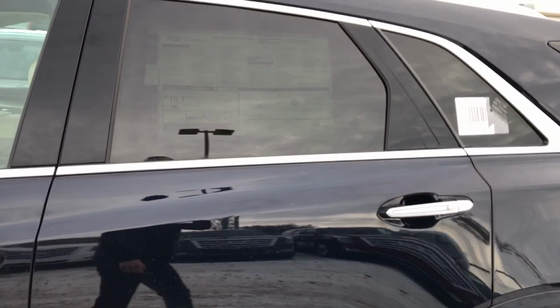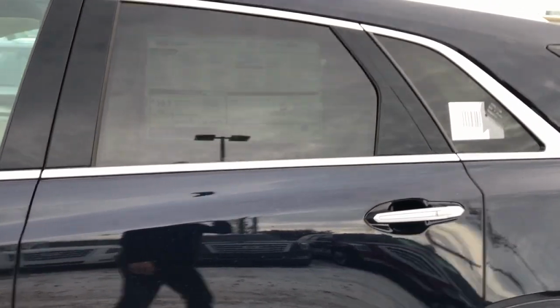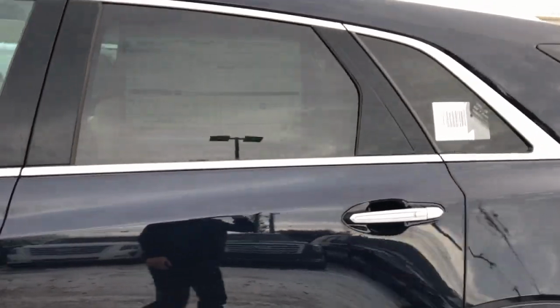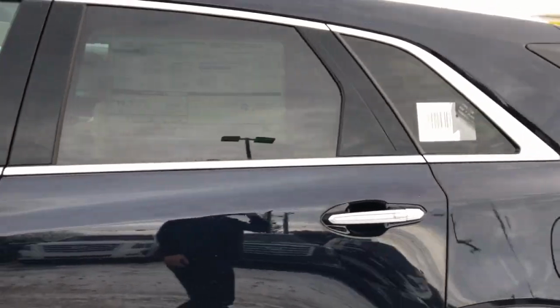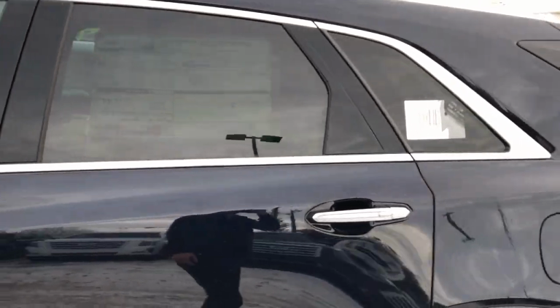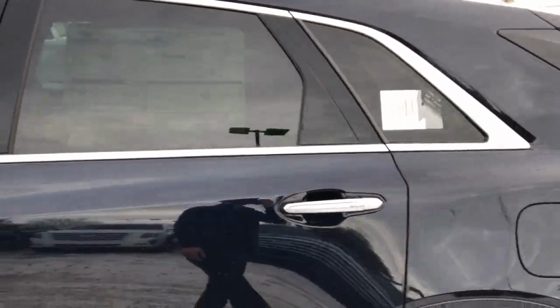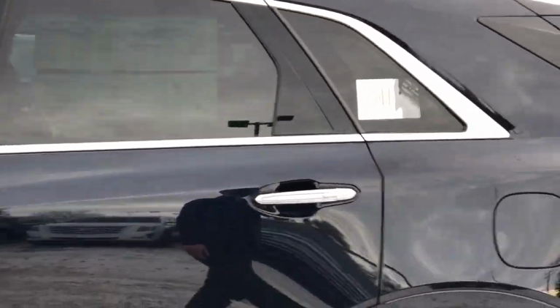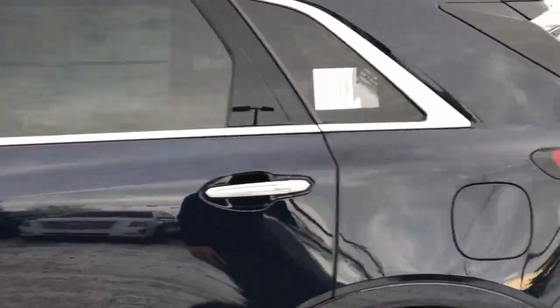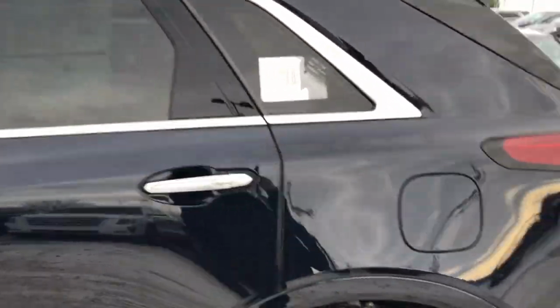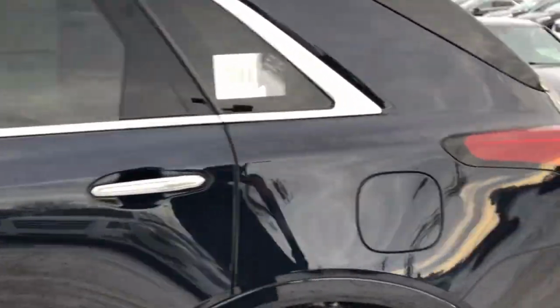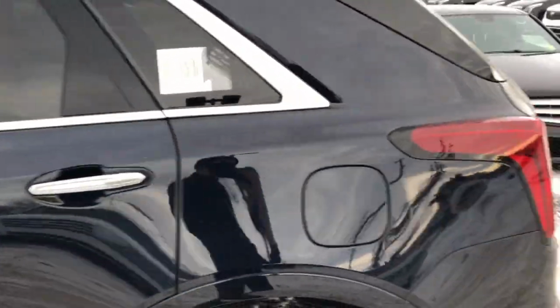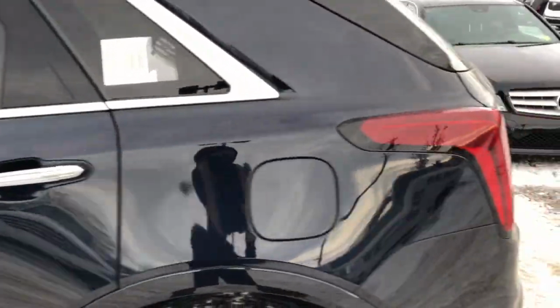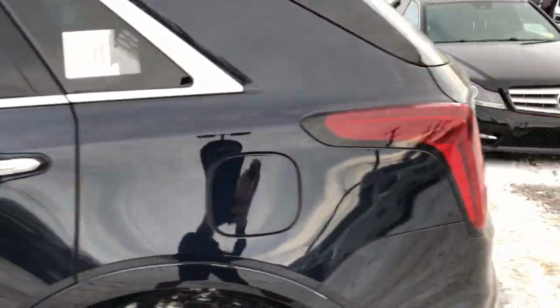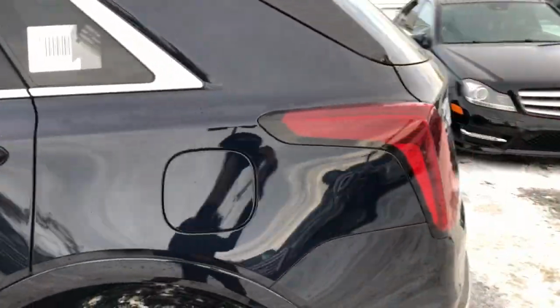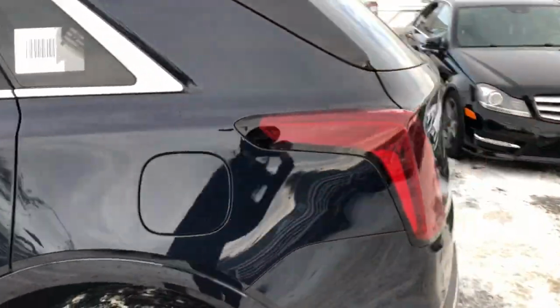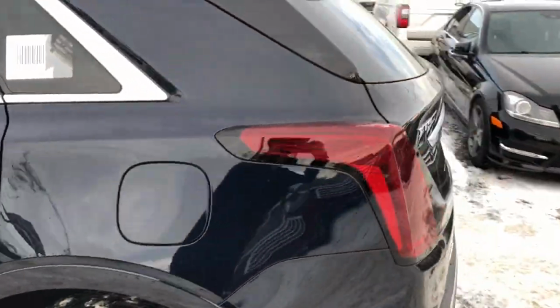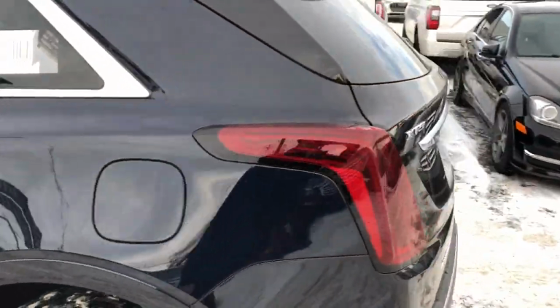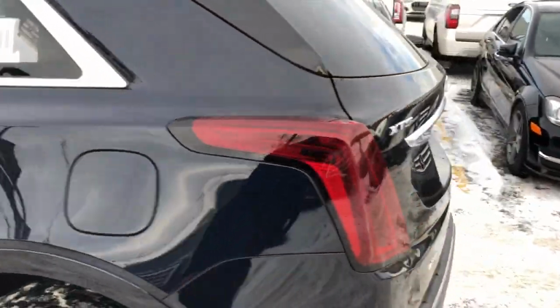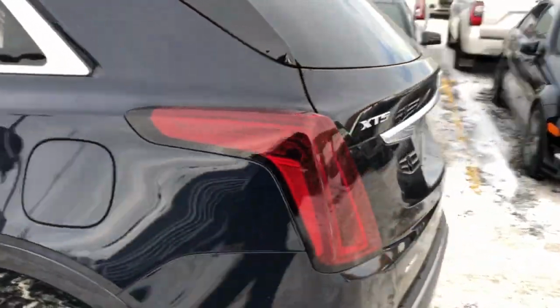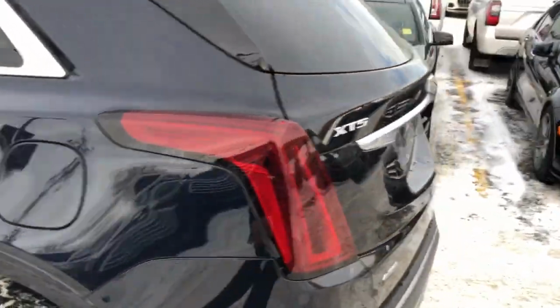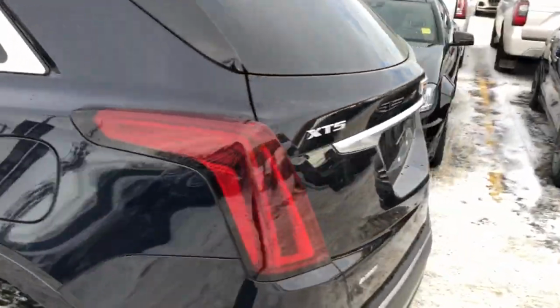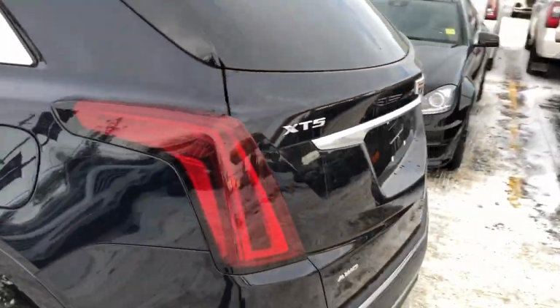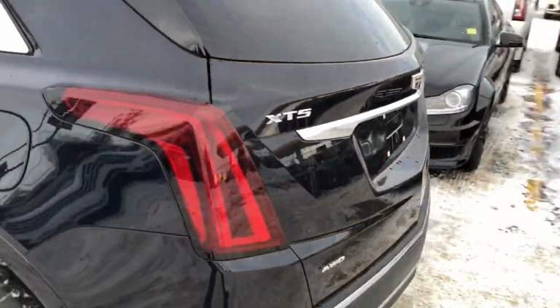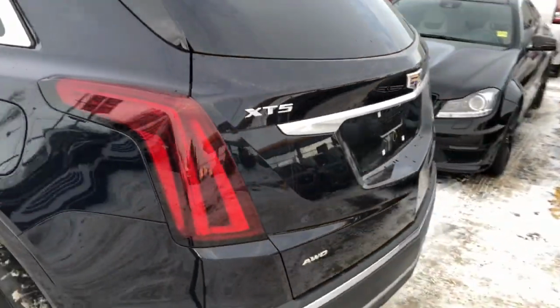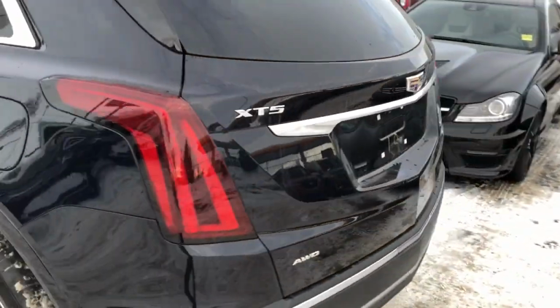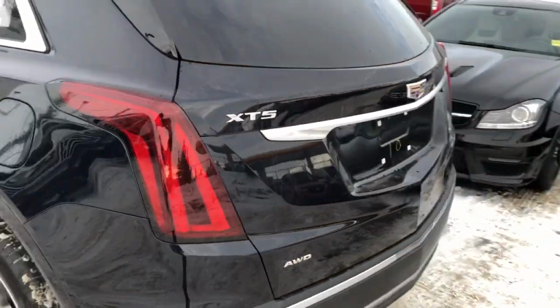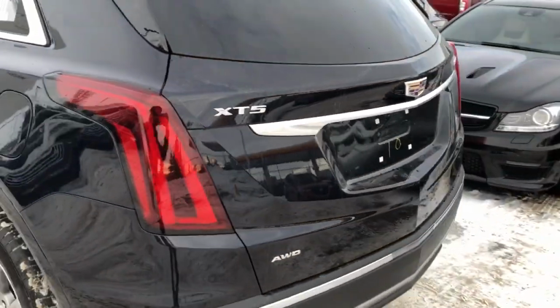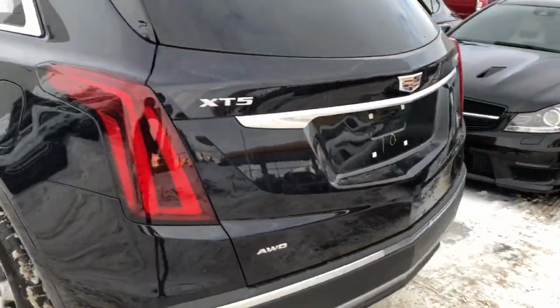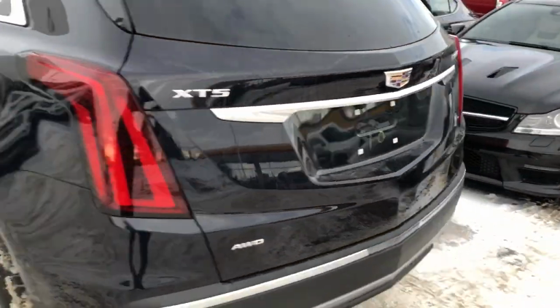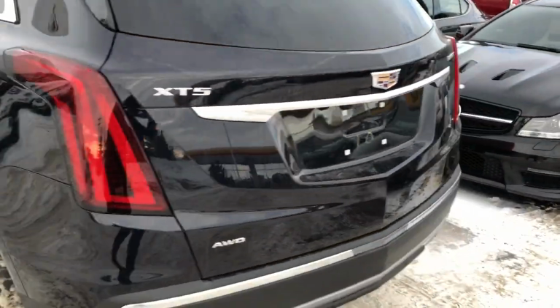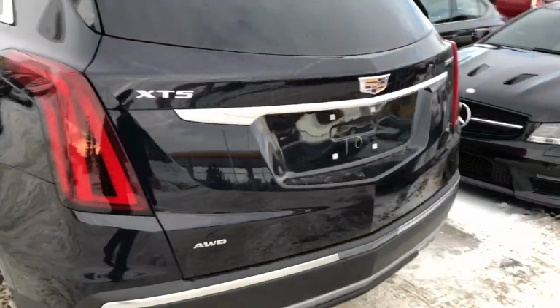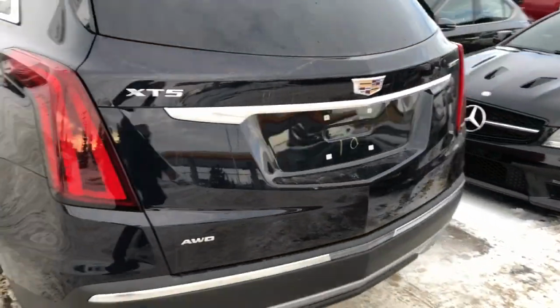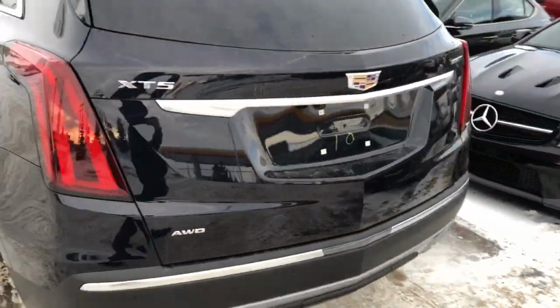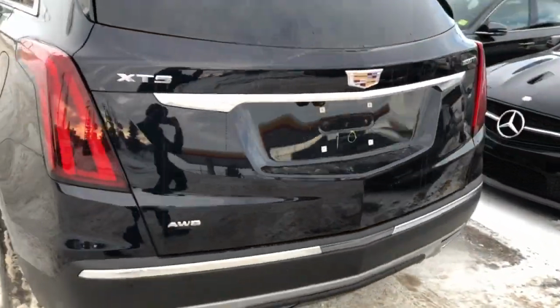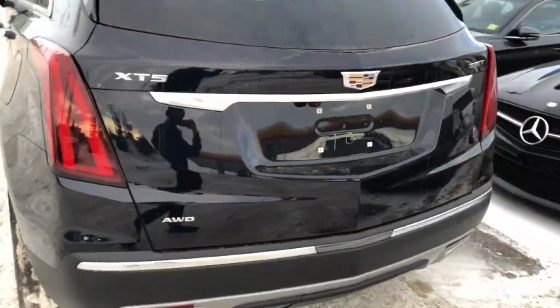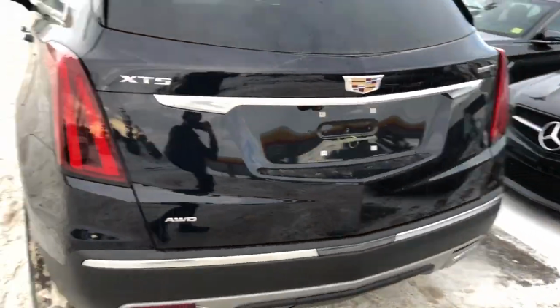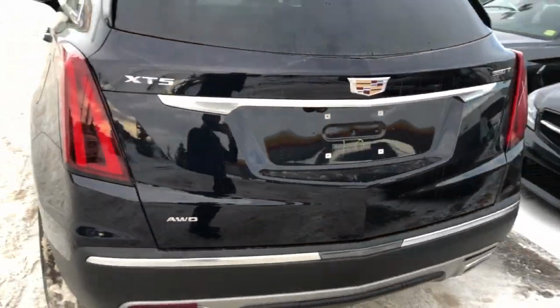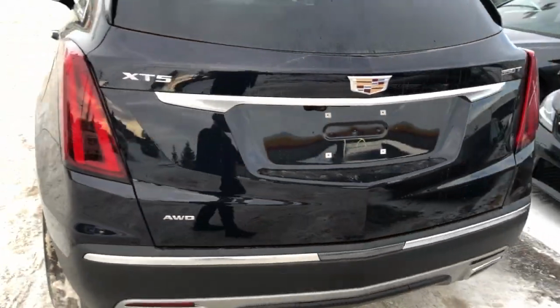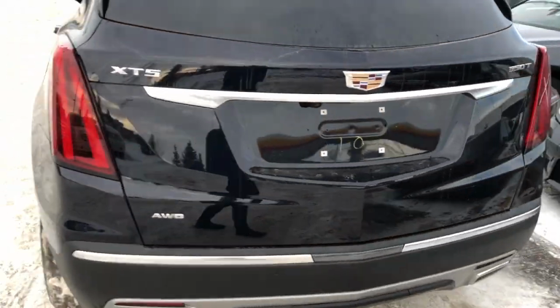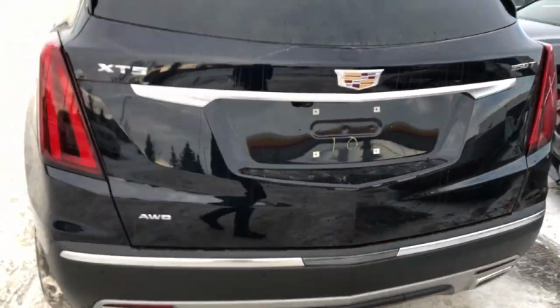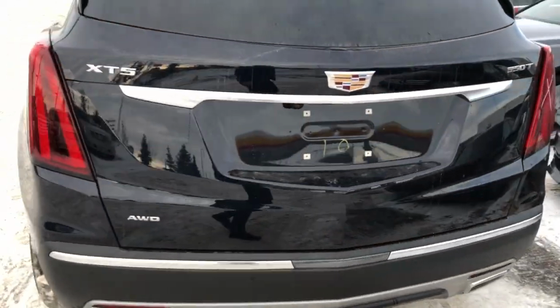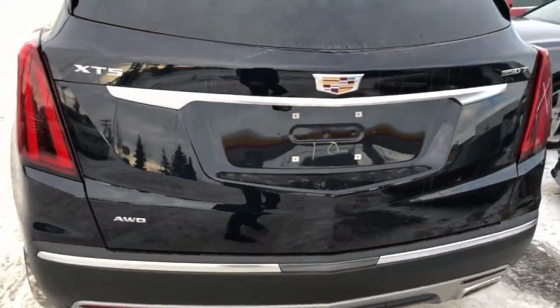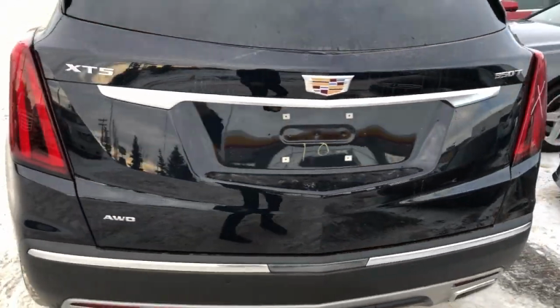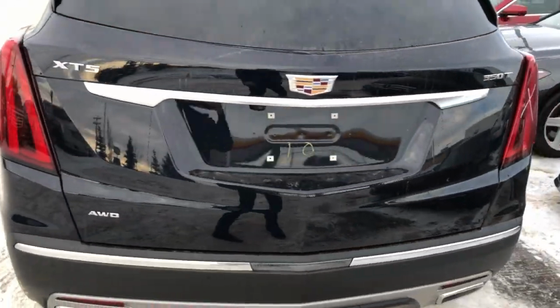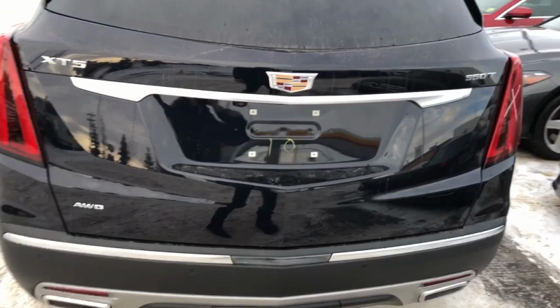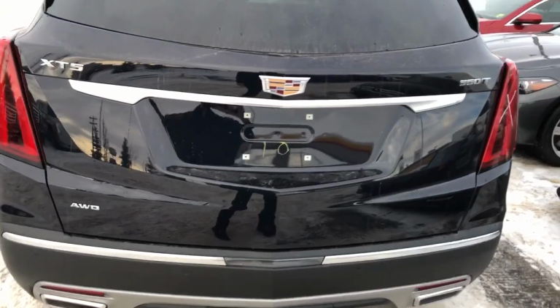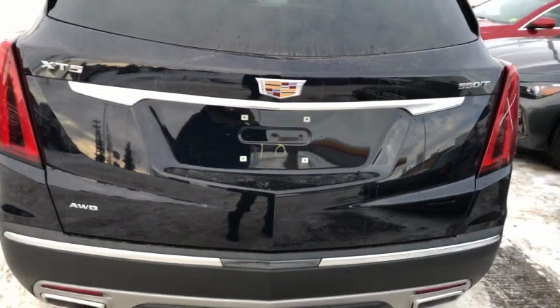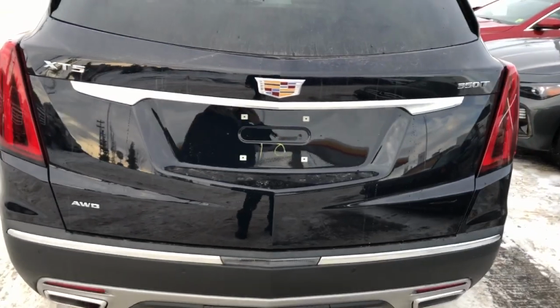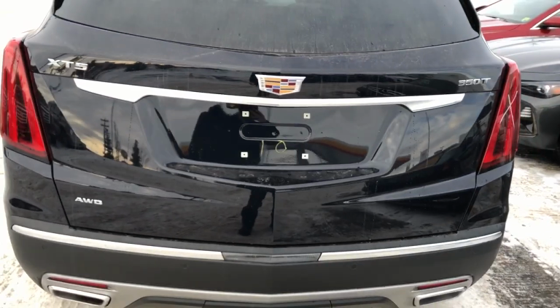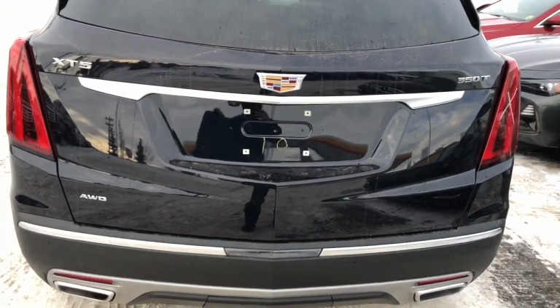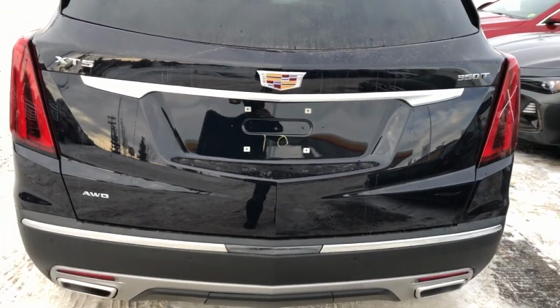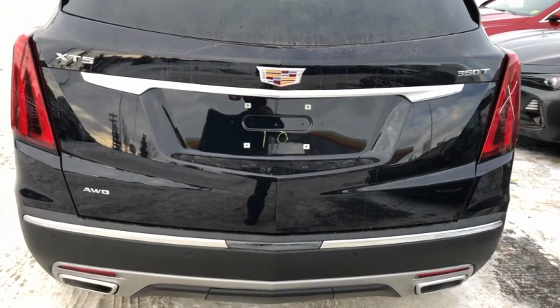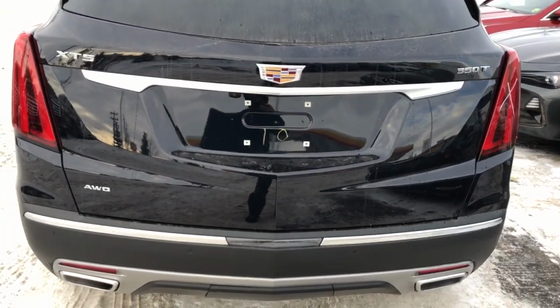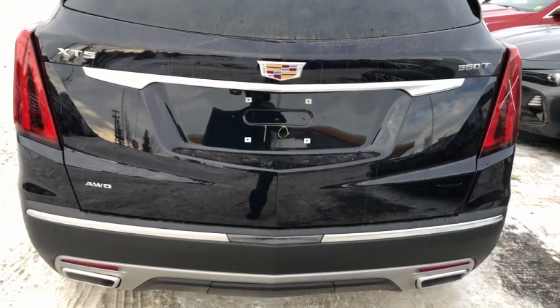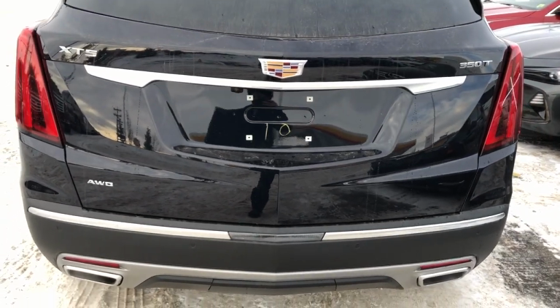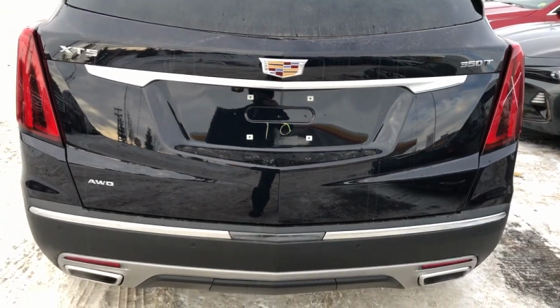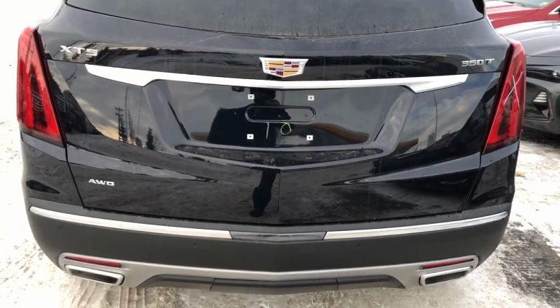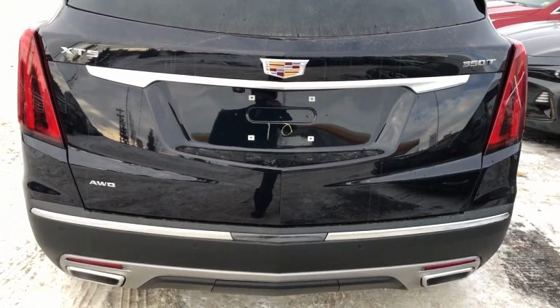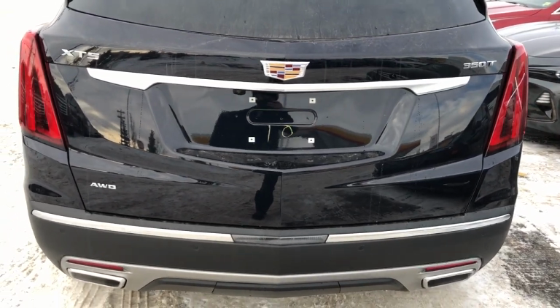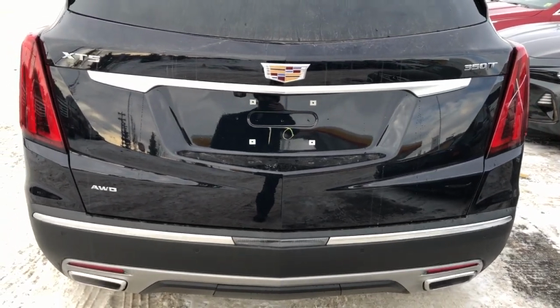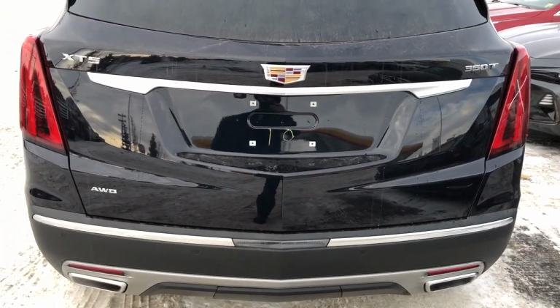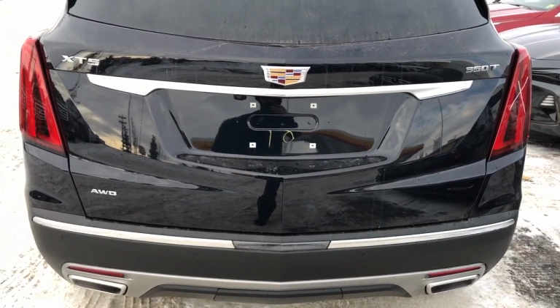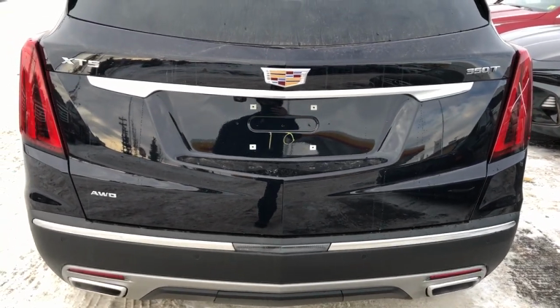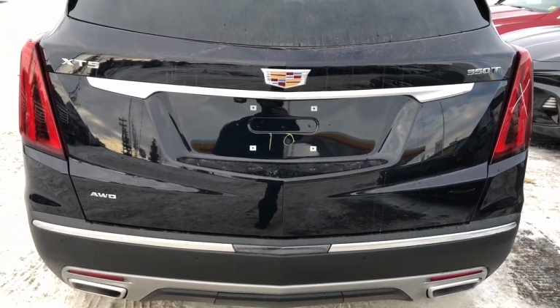We have our rear privacy tint and then around to the back our XT5 badging as well as our dual exhaust and power liftgate.